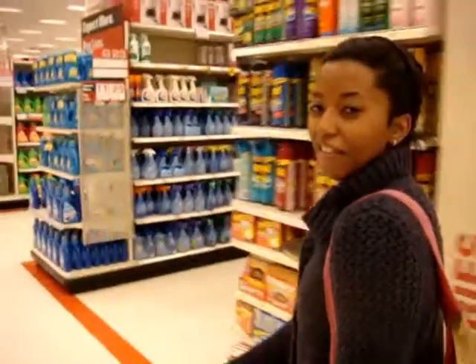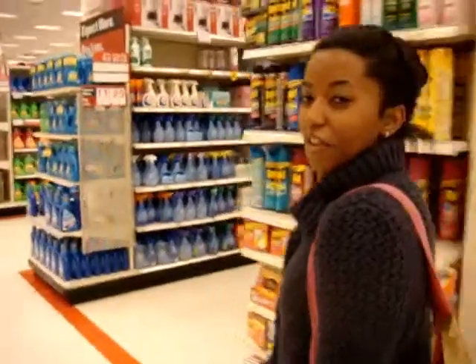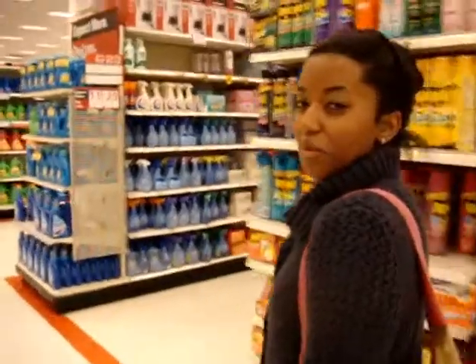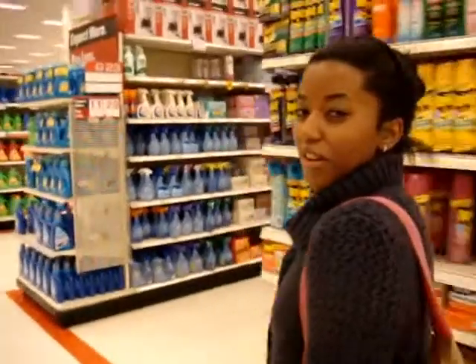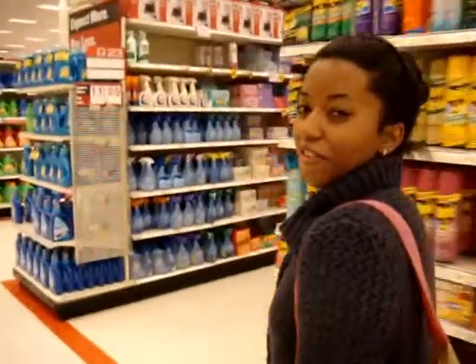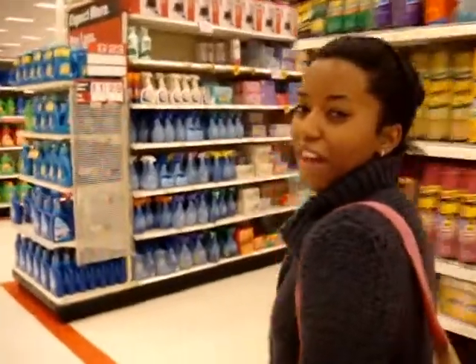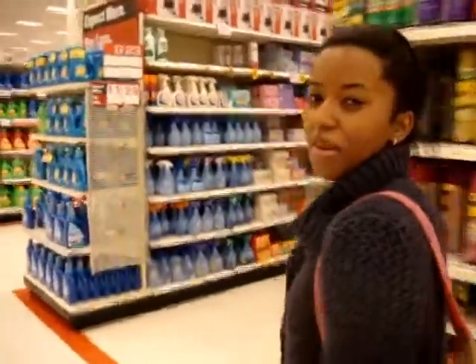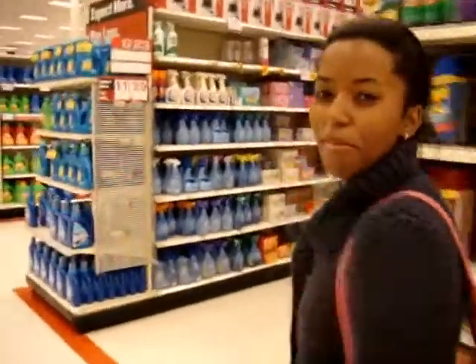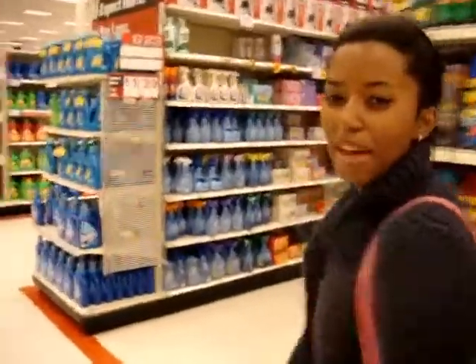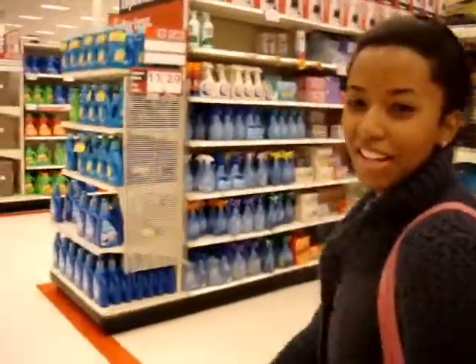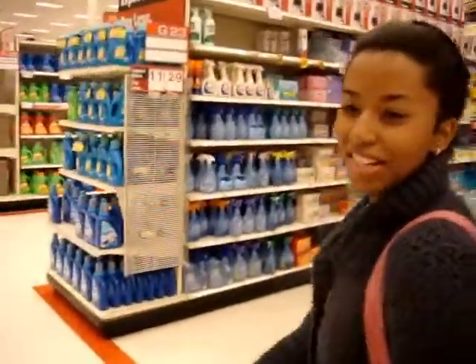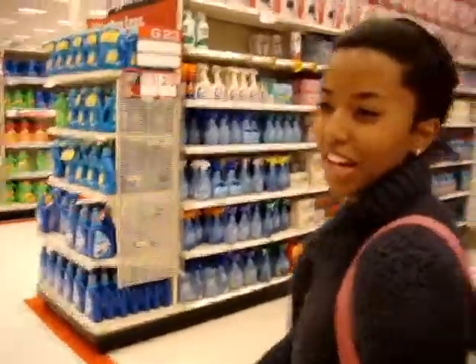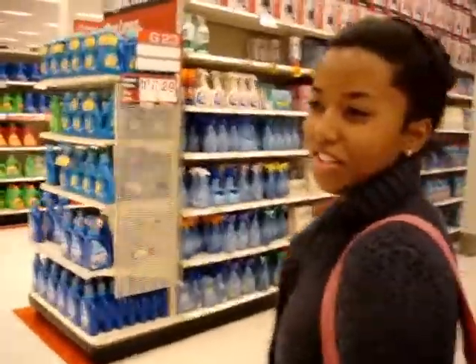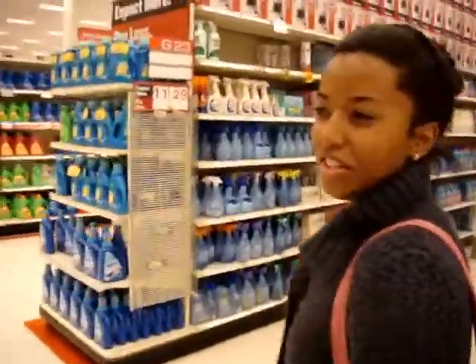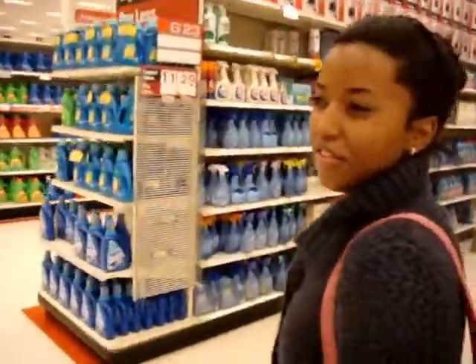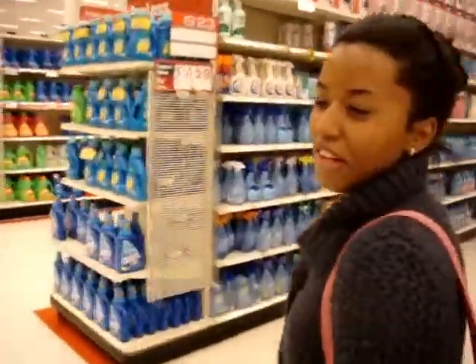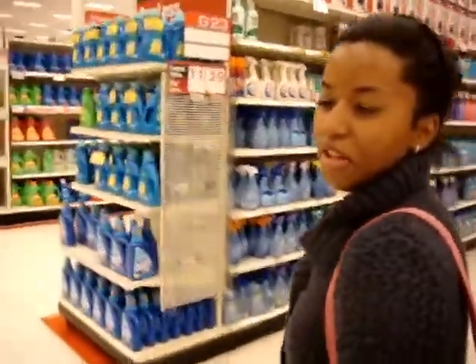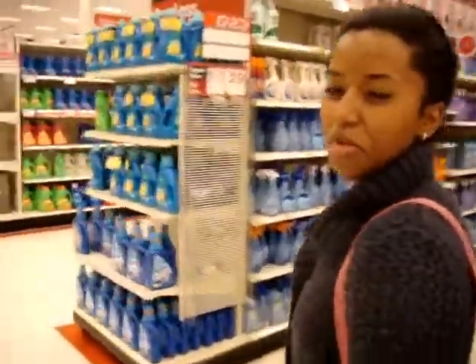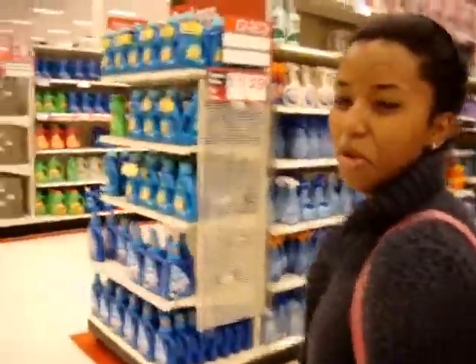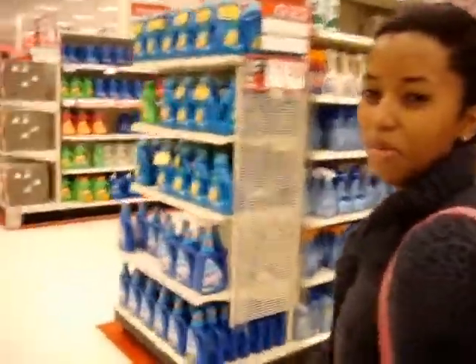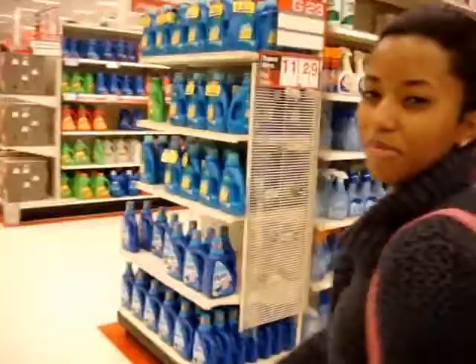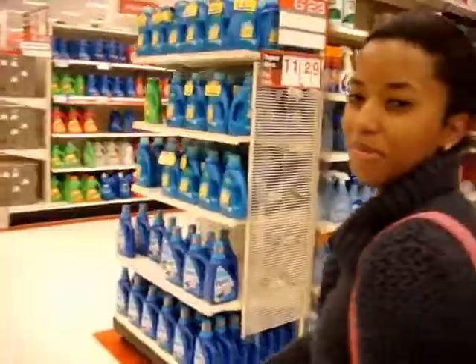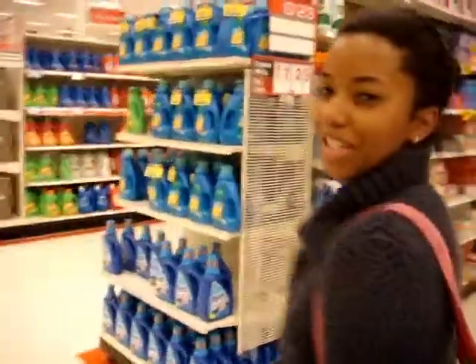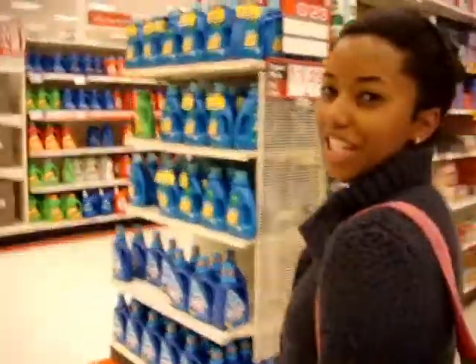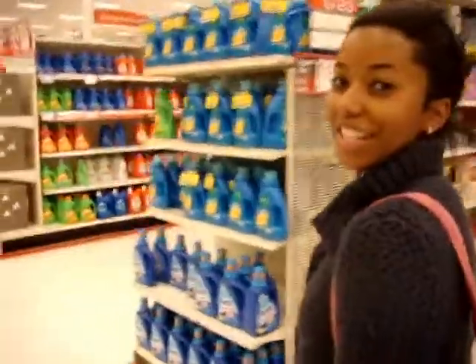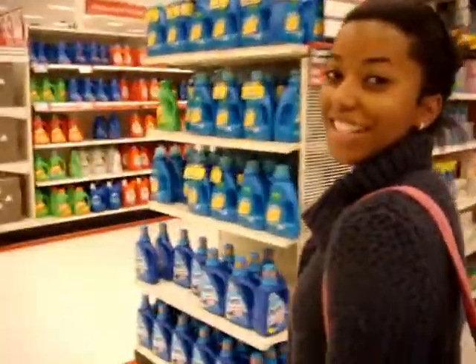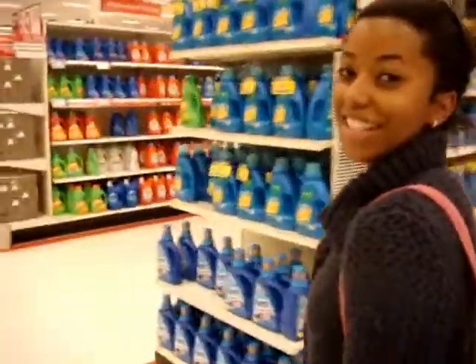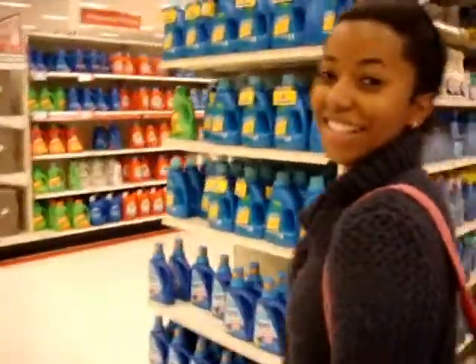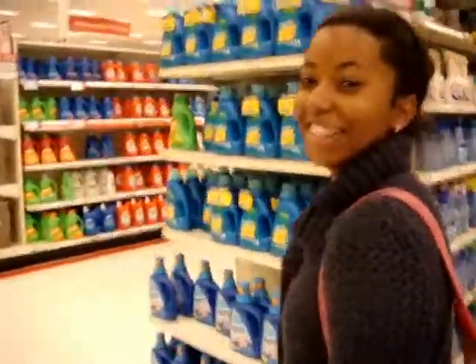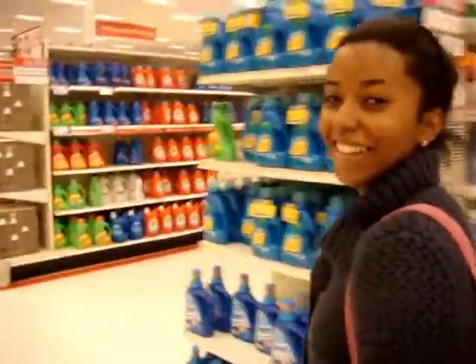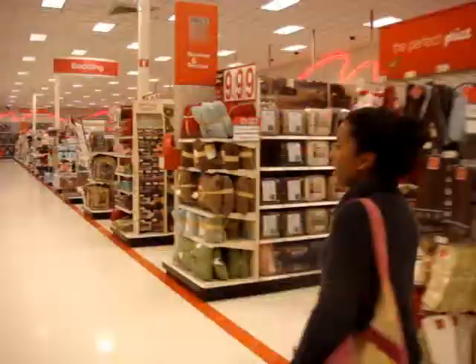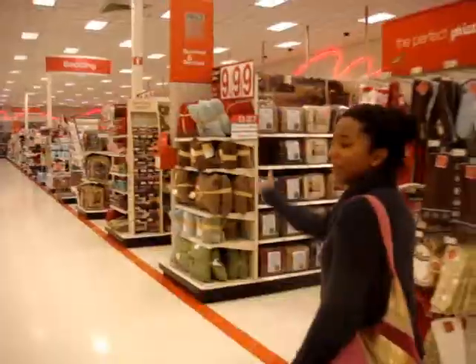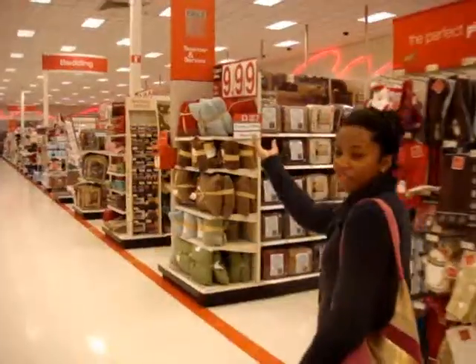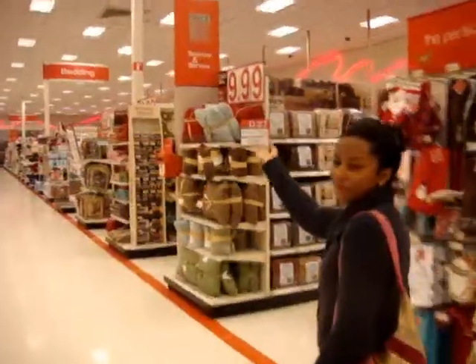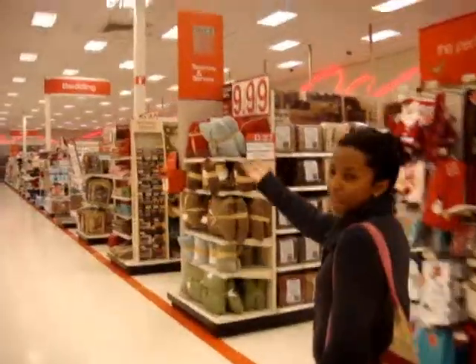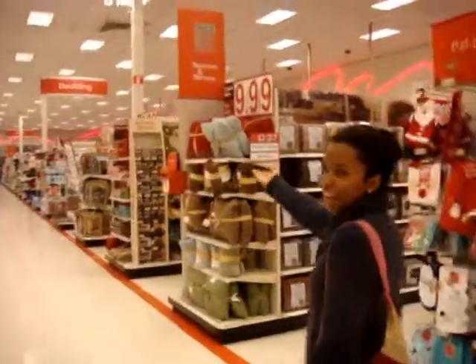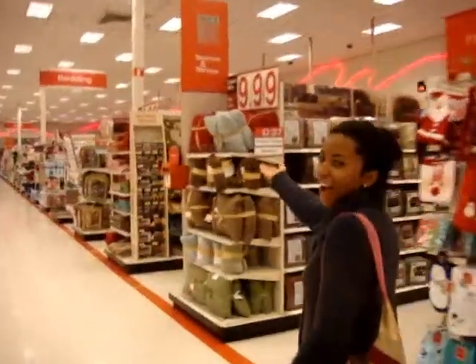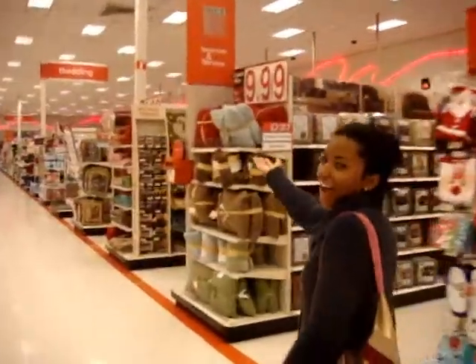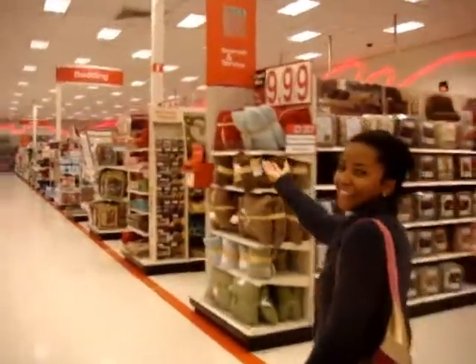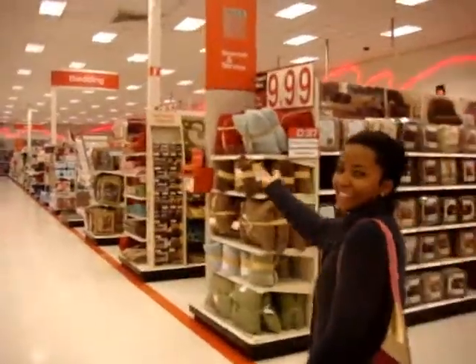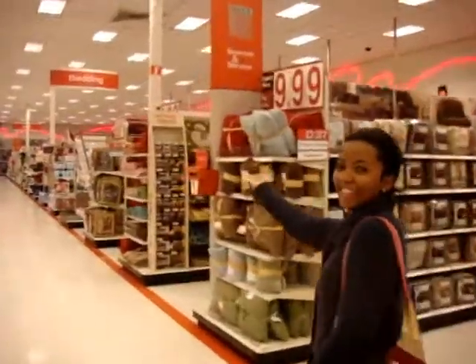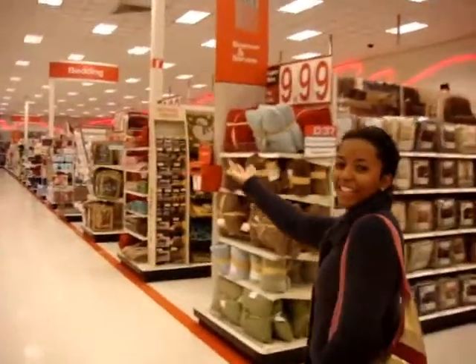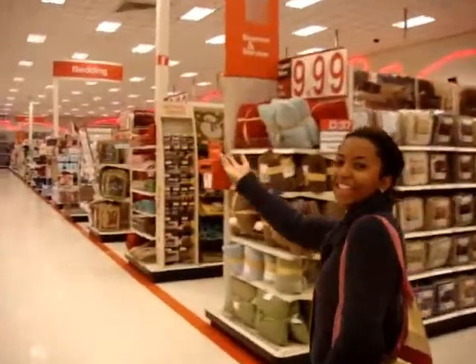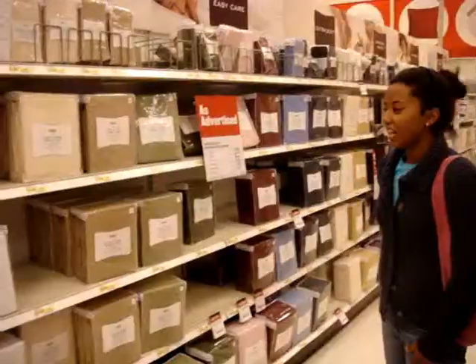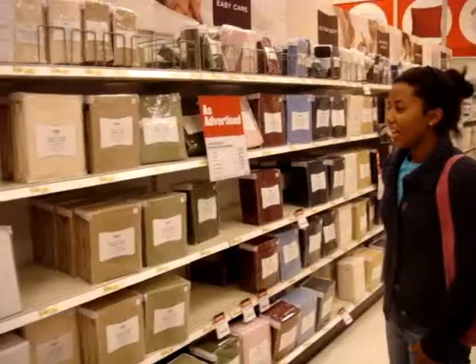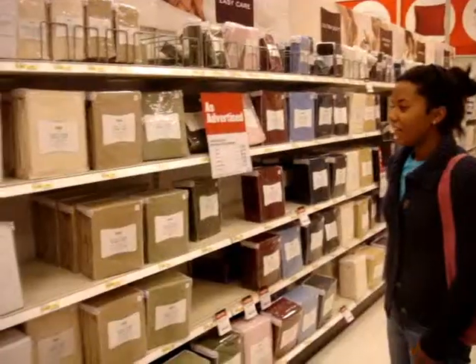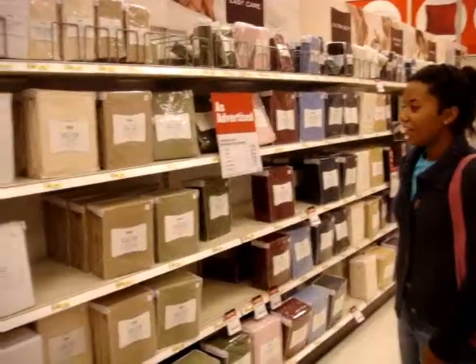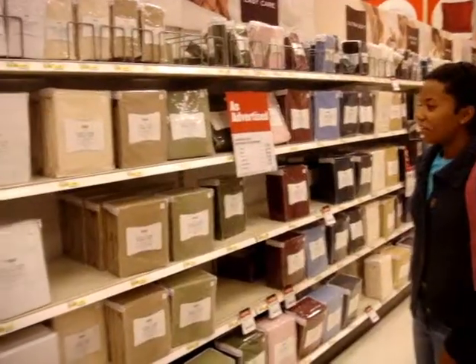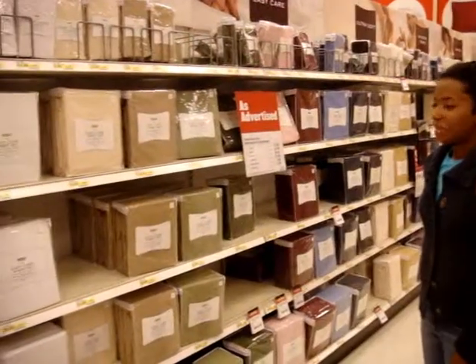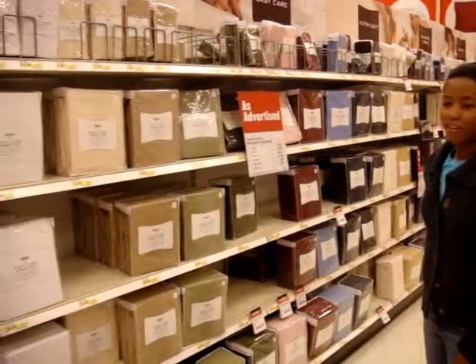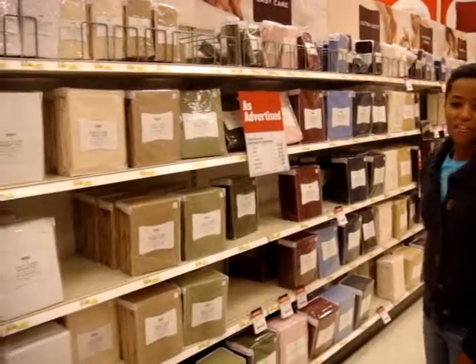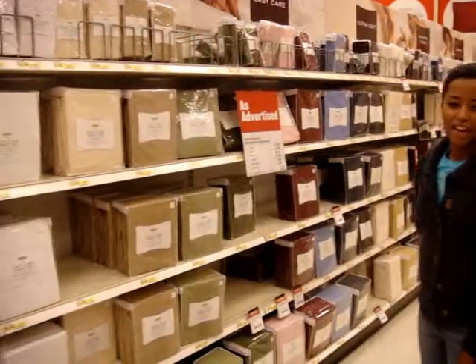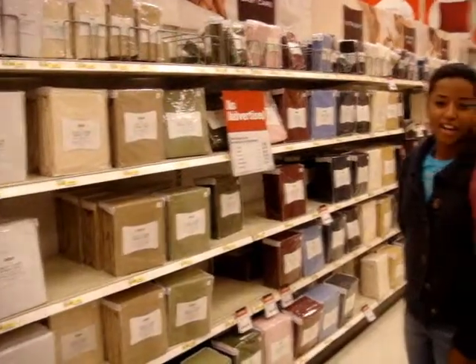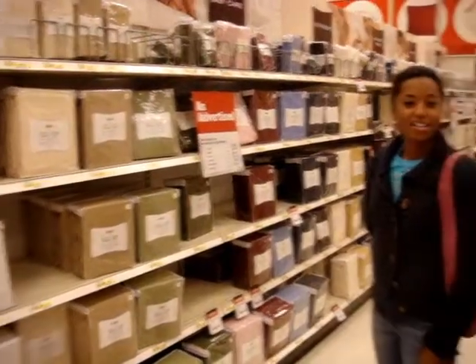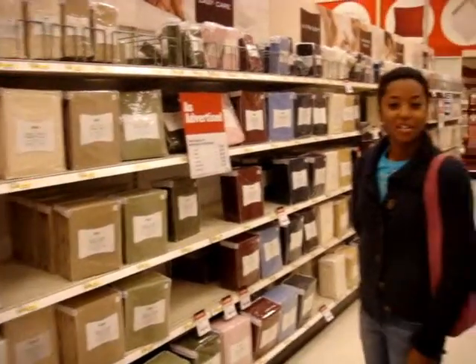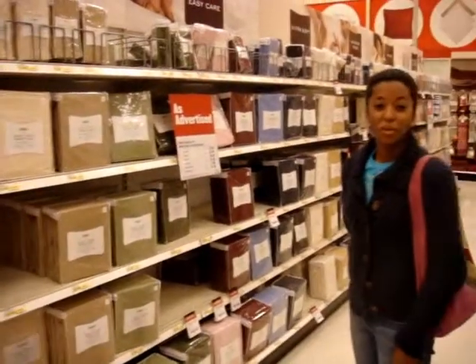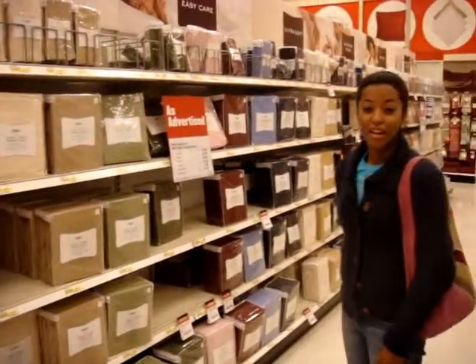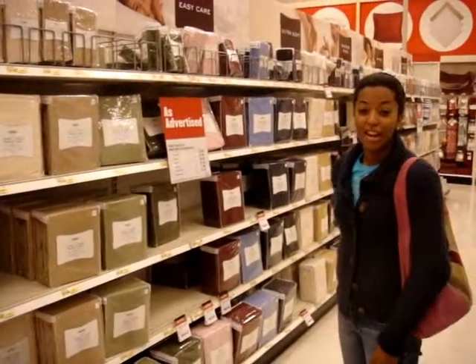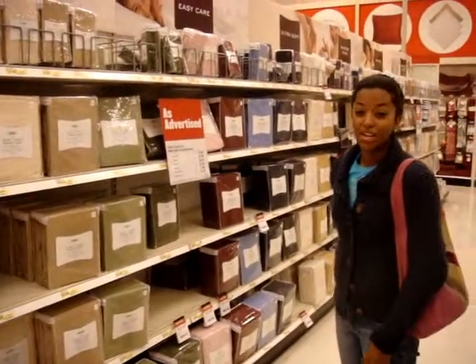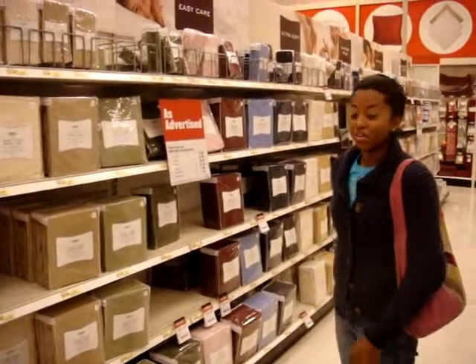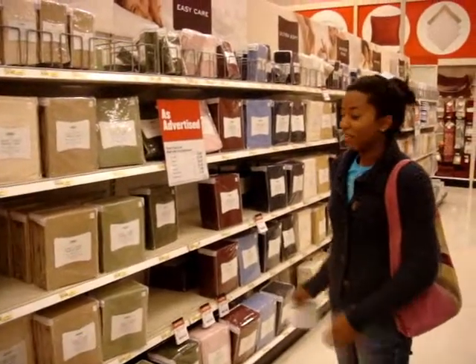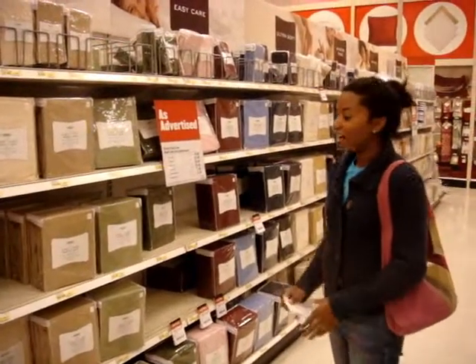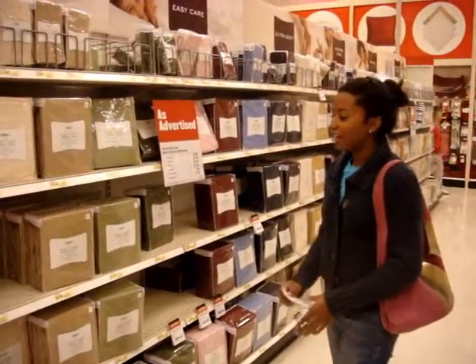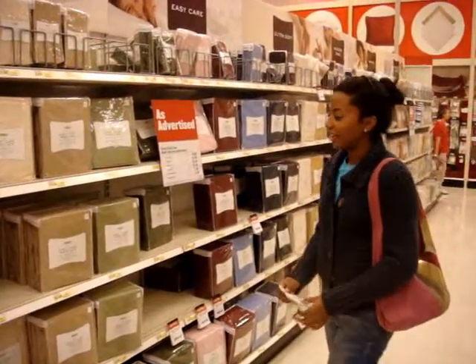First we need to find the bedding section to find the dorm sheets. Here's the bedding aisle. First we need to find twin extra long.